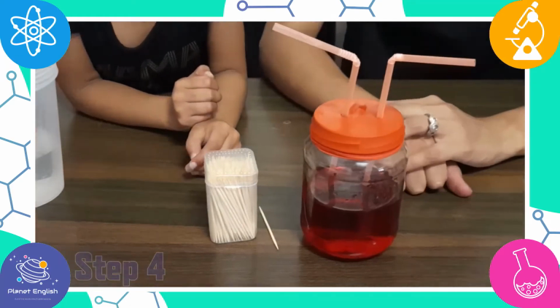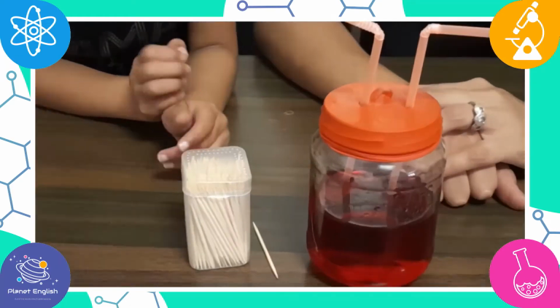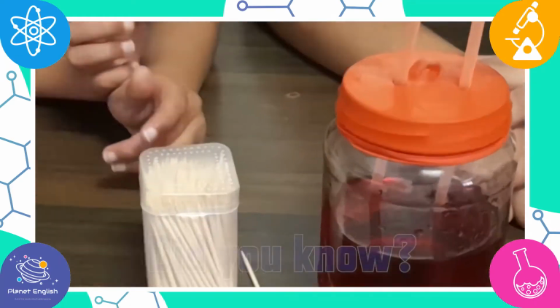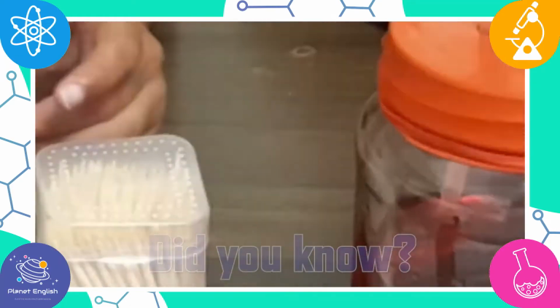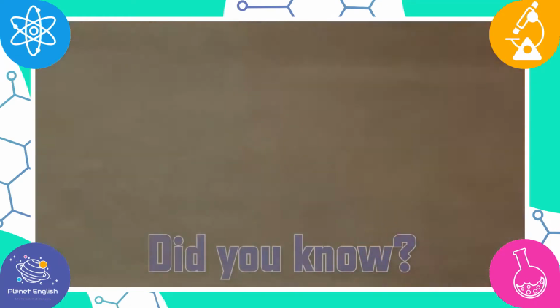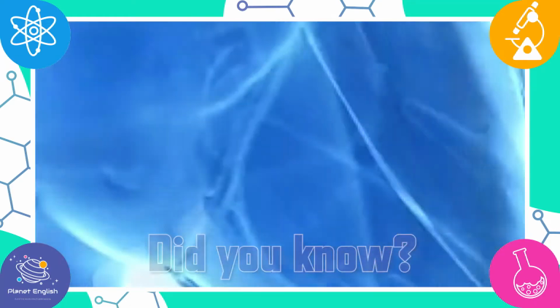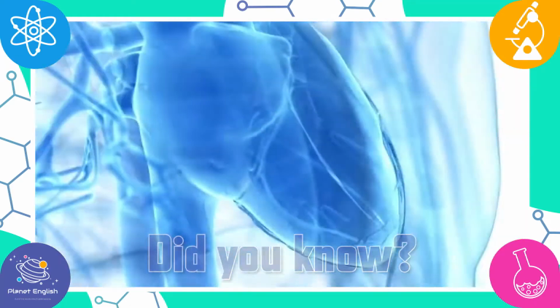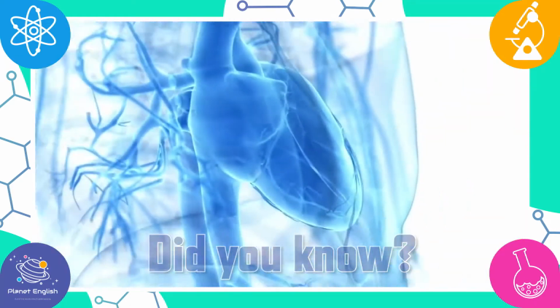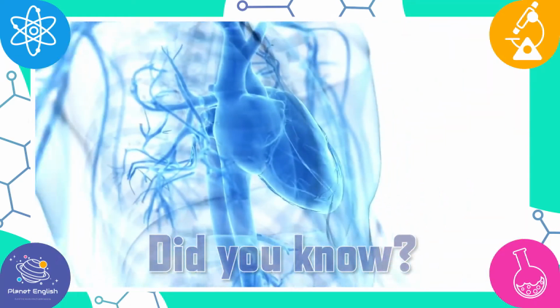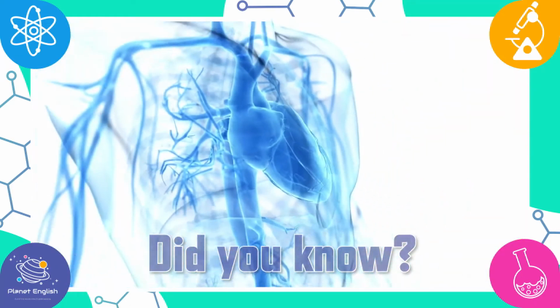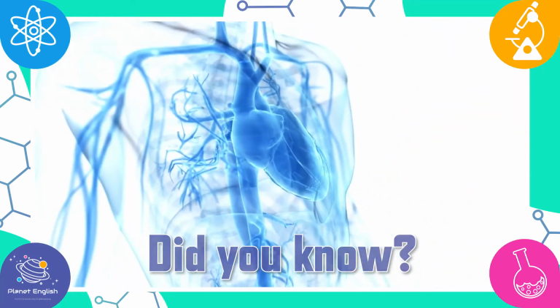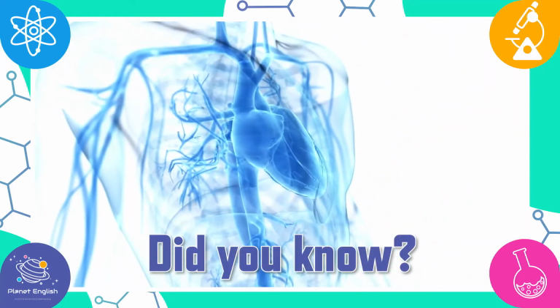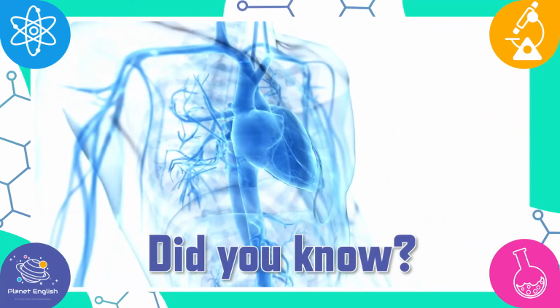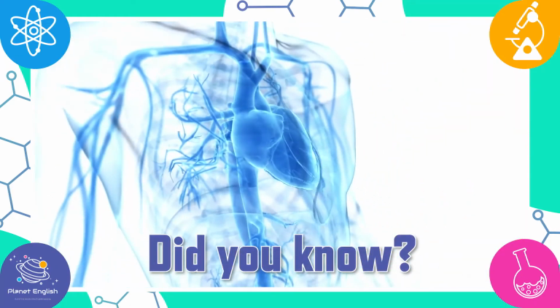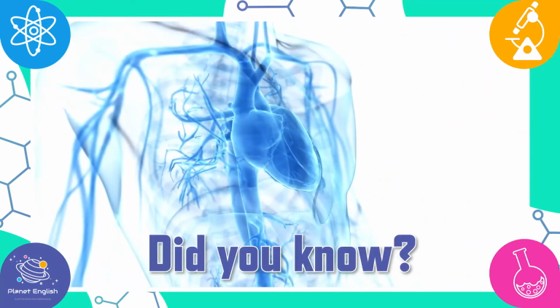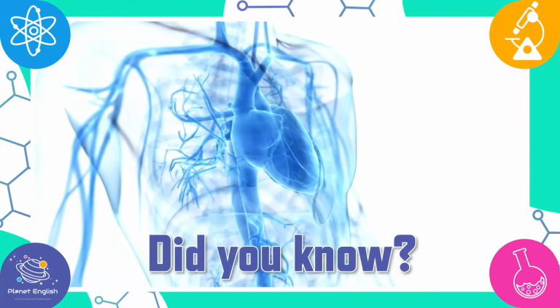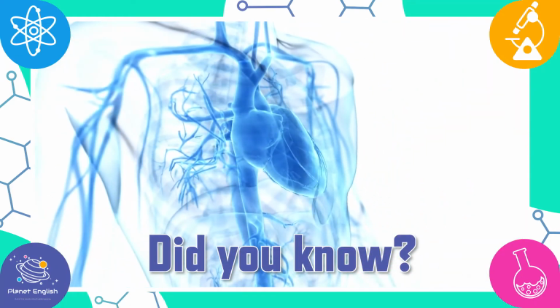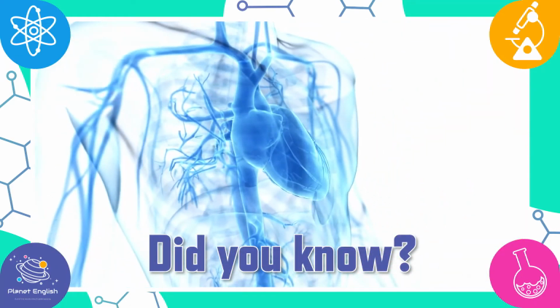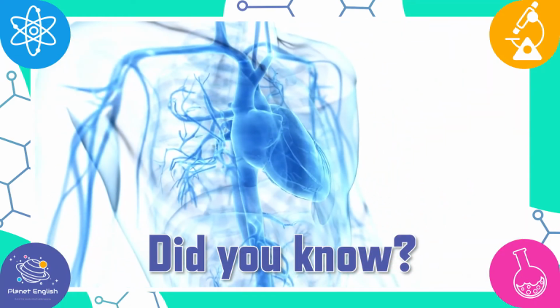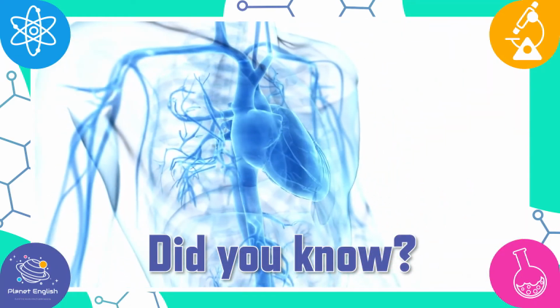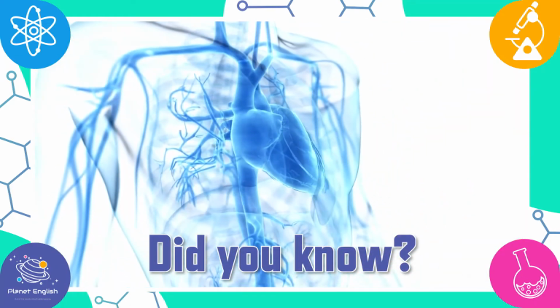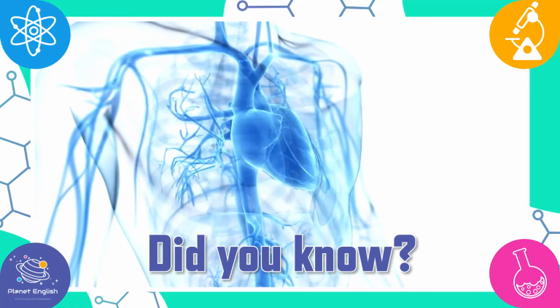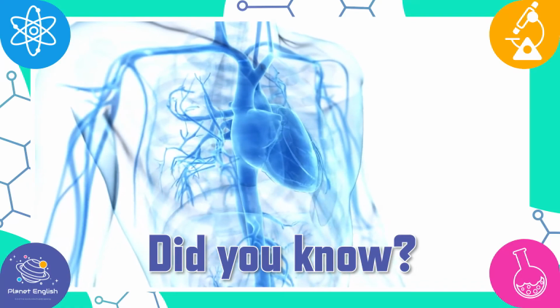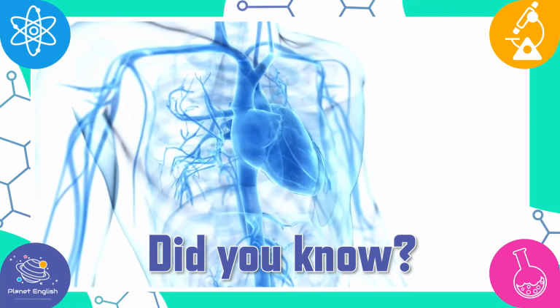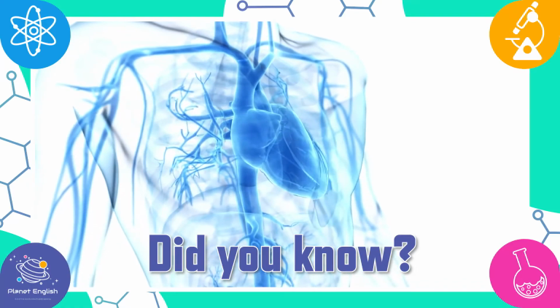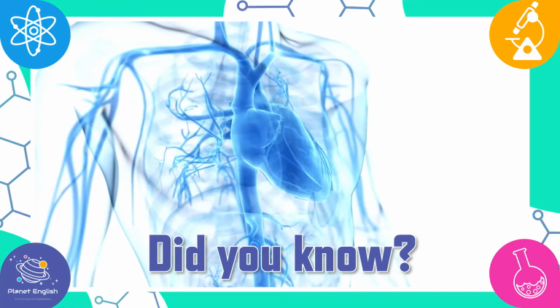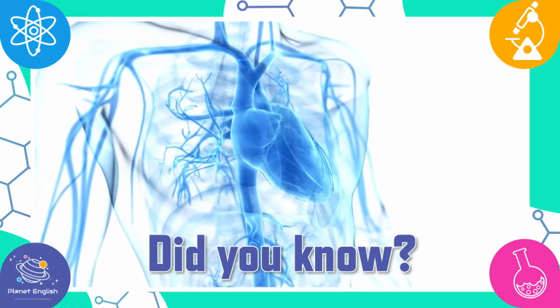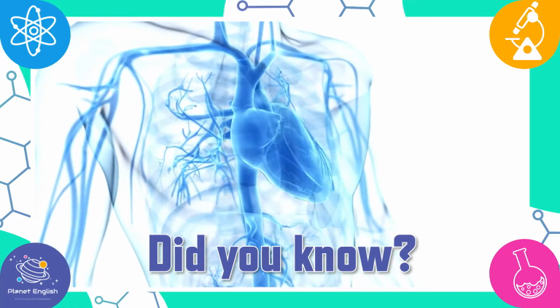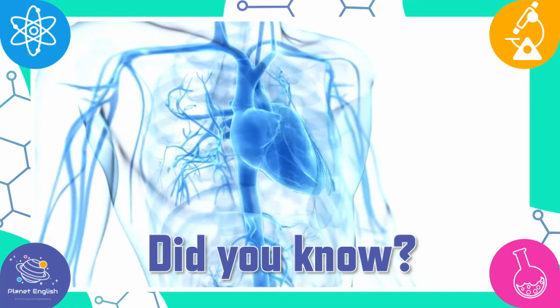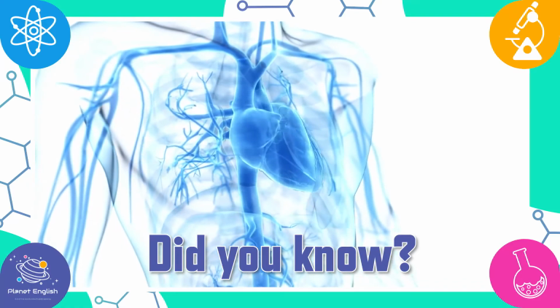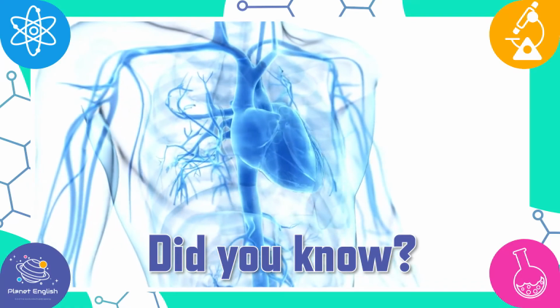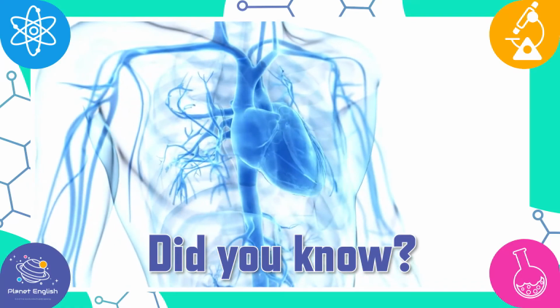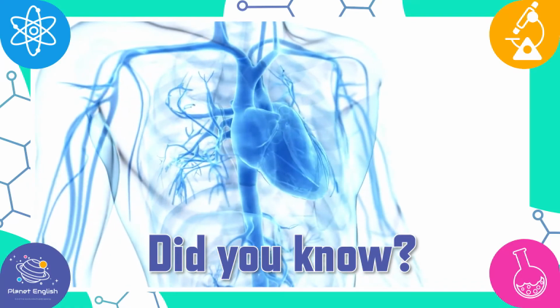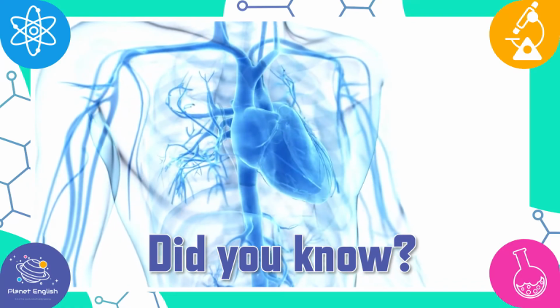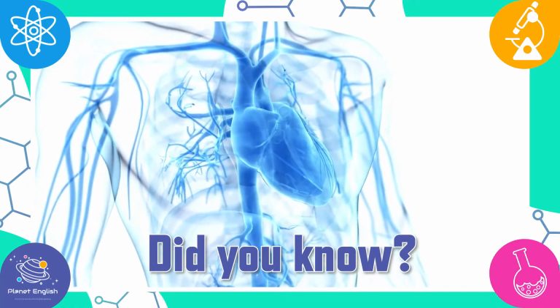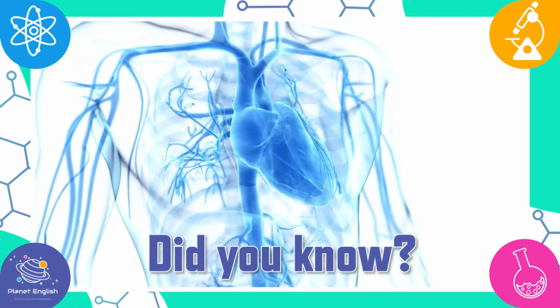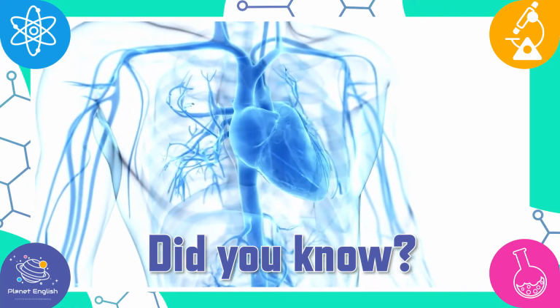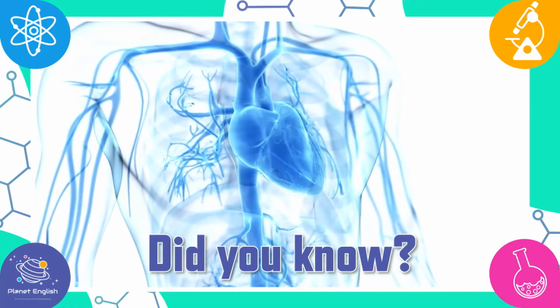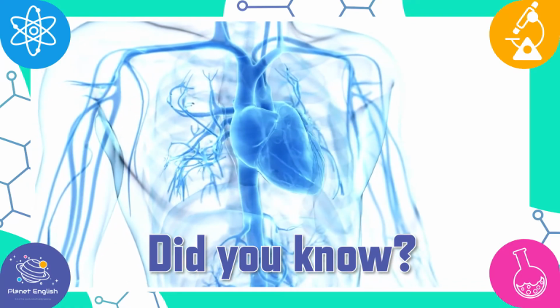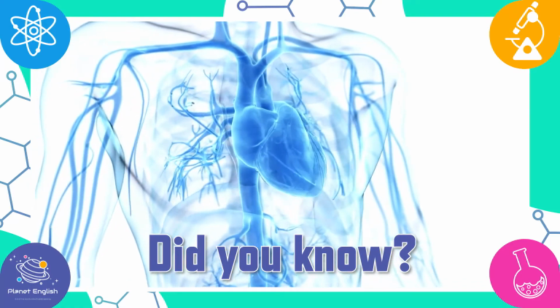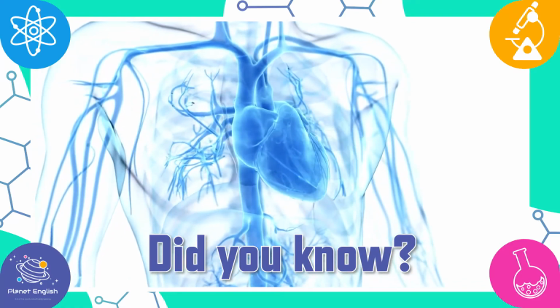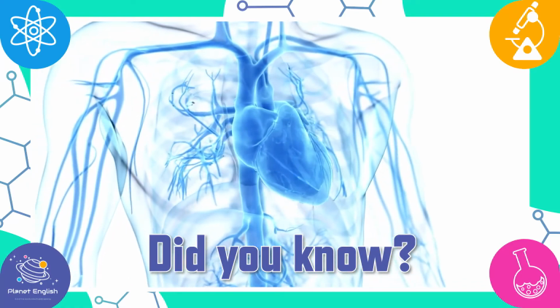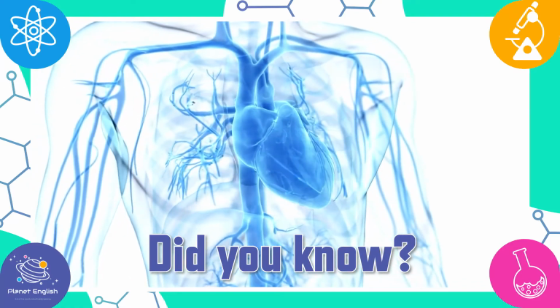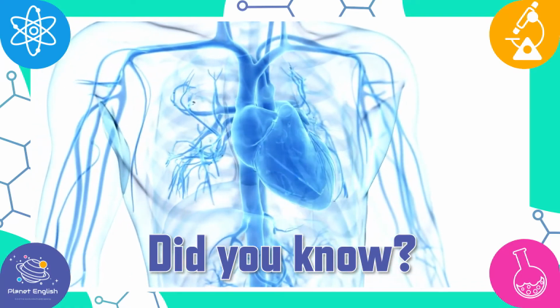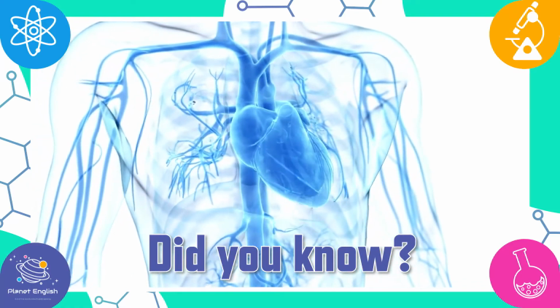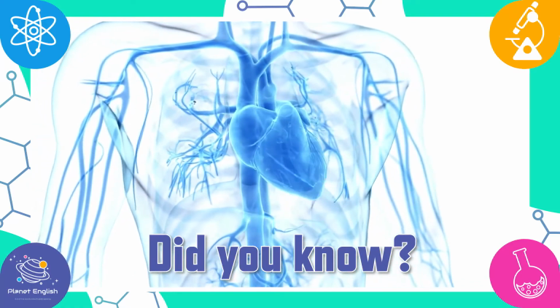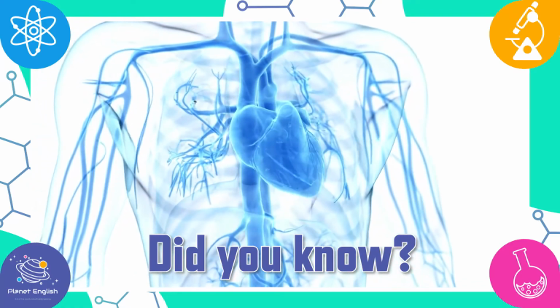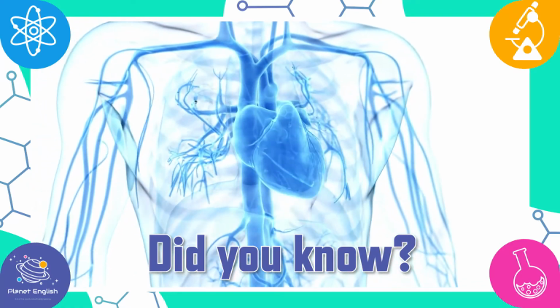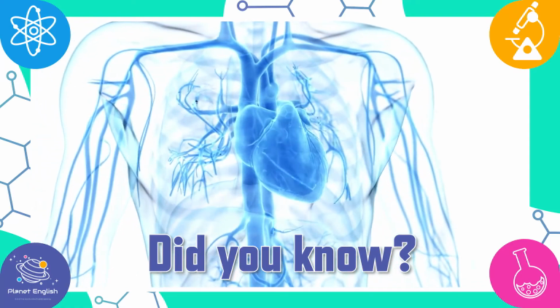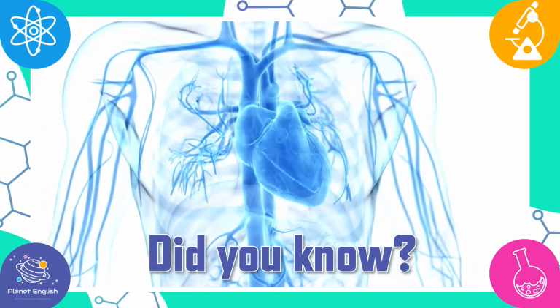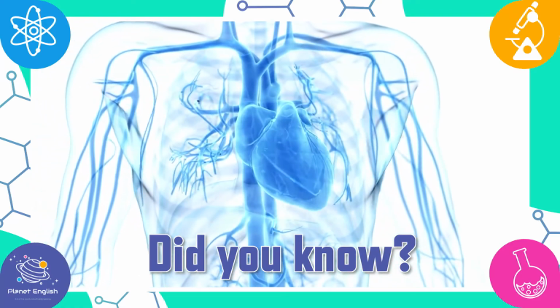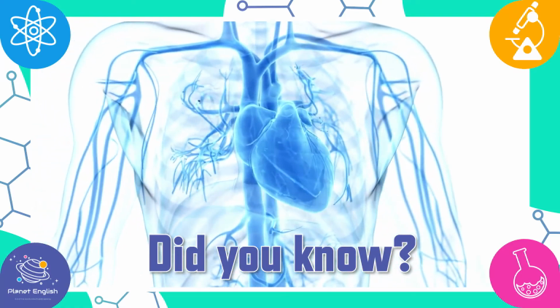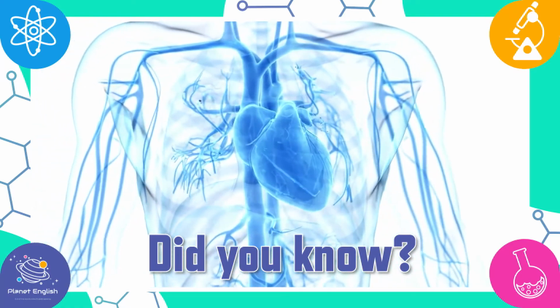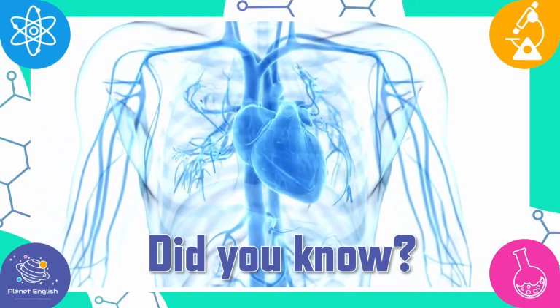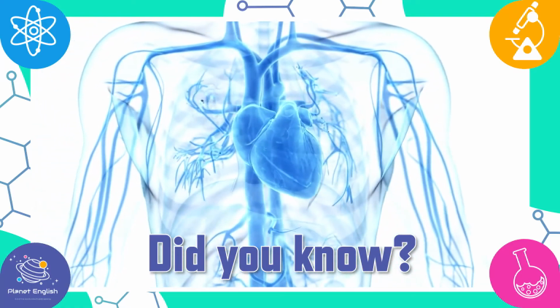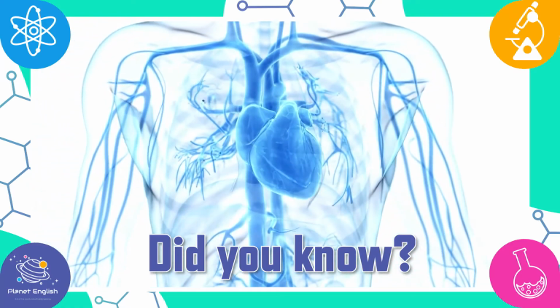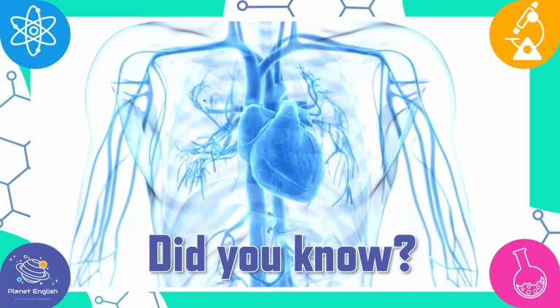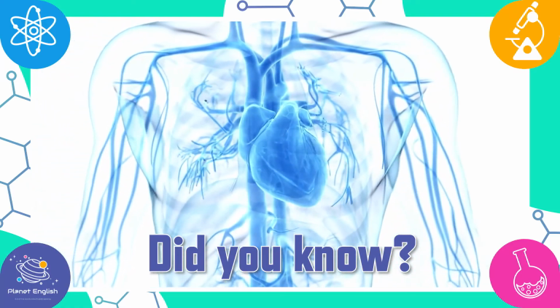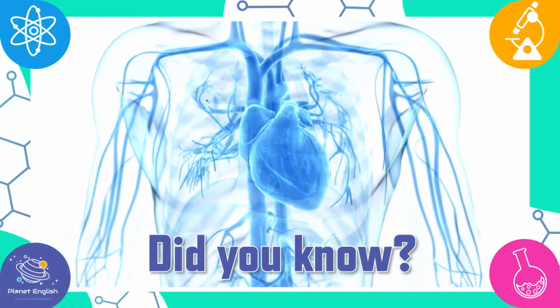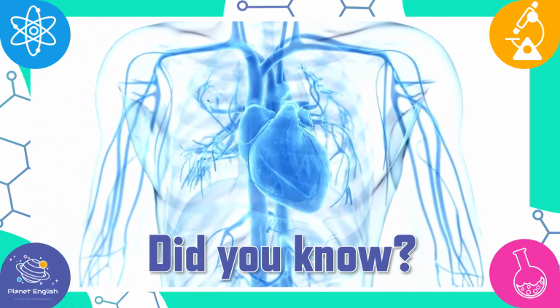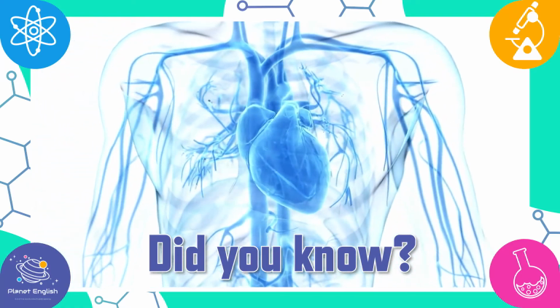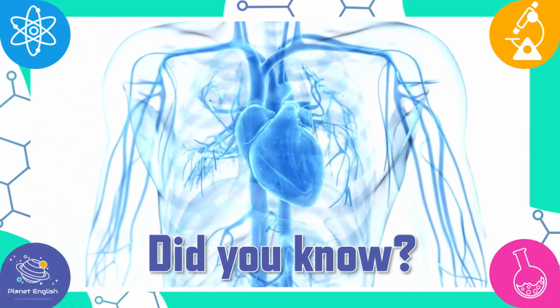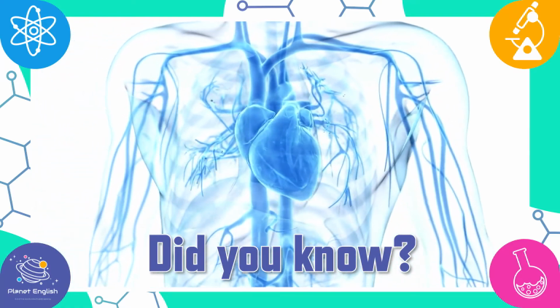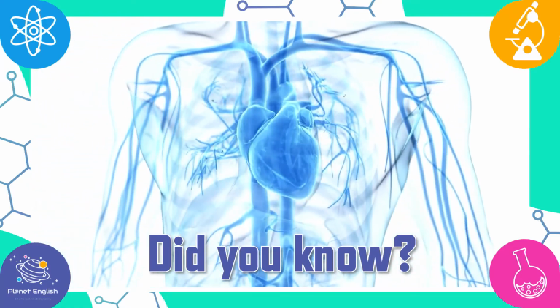Did you know that your heart will beat about 115,000 times each day?